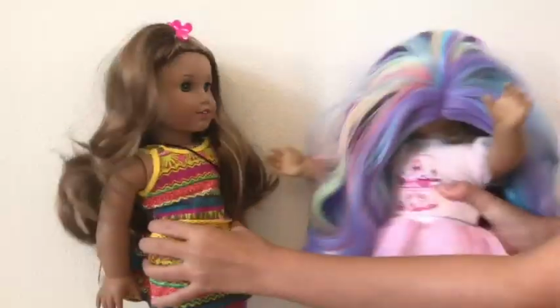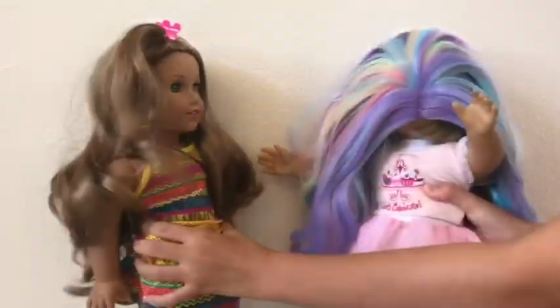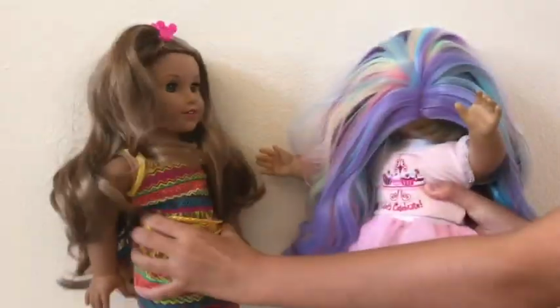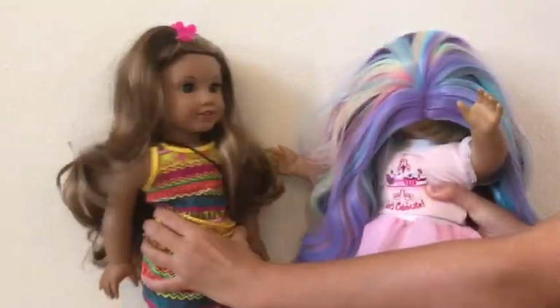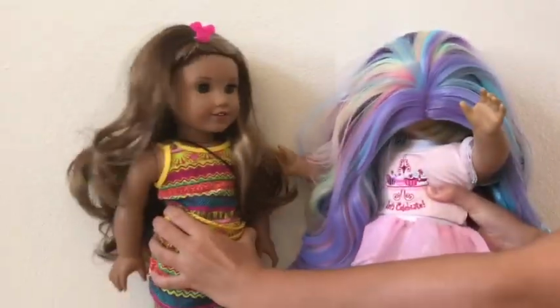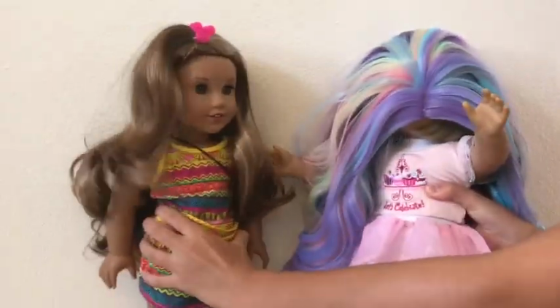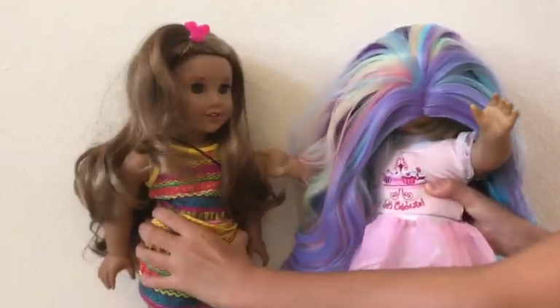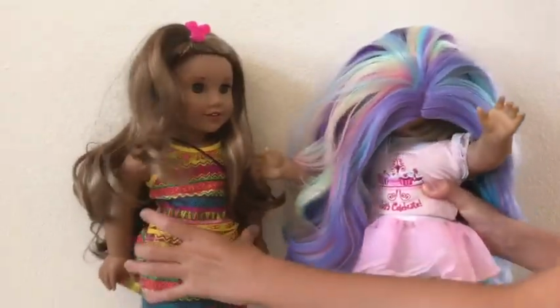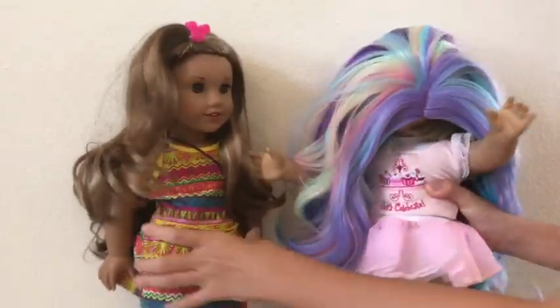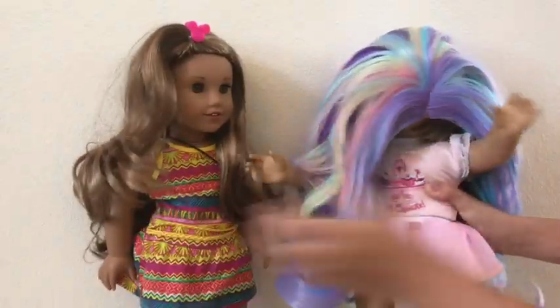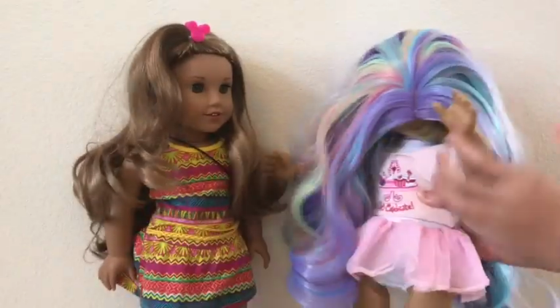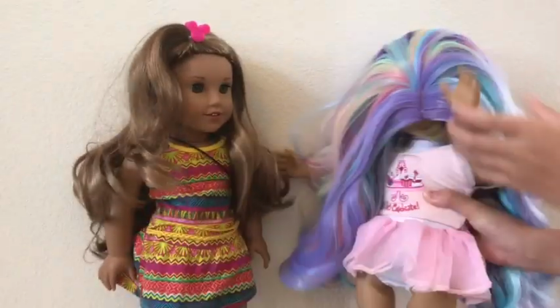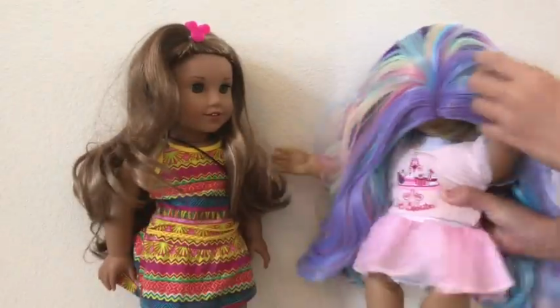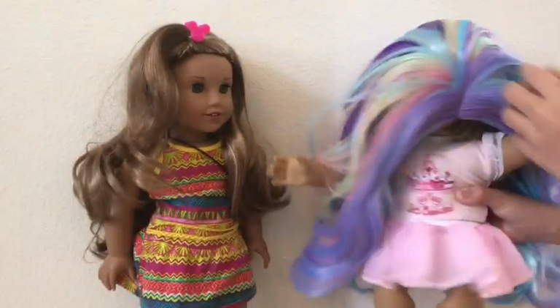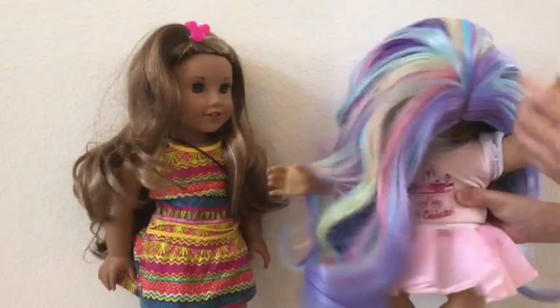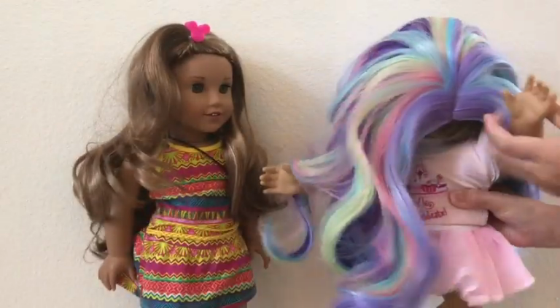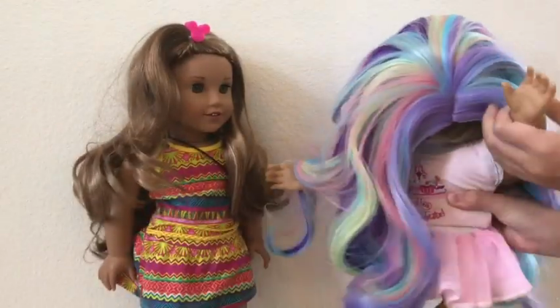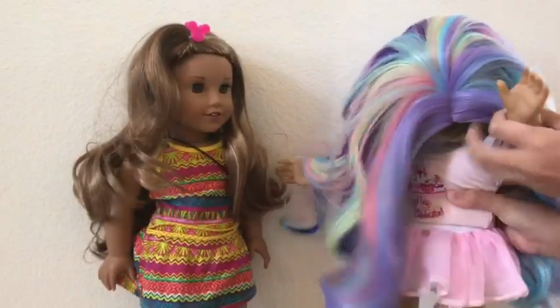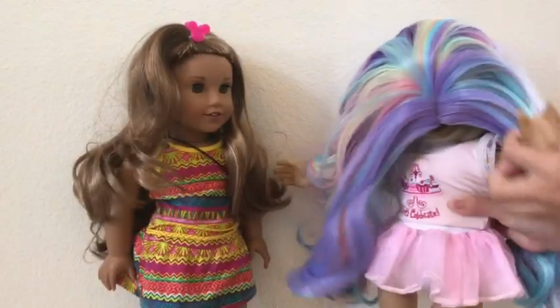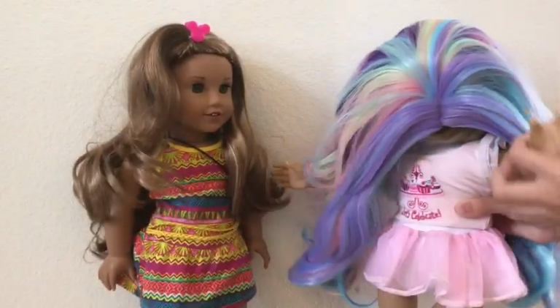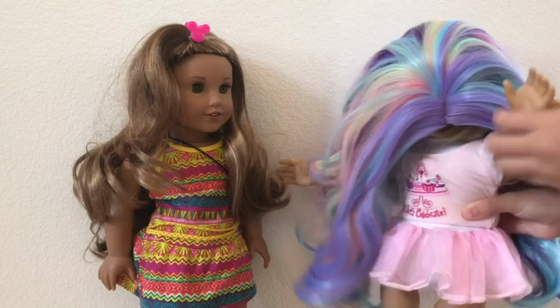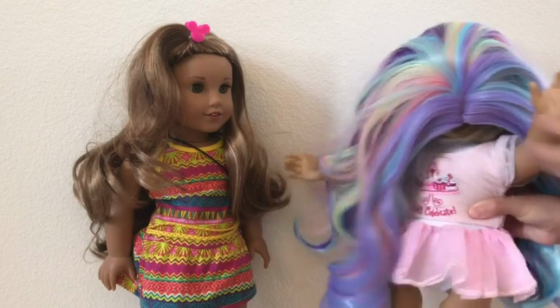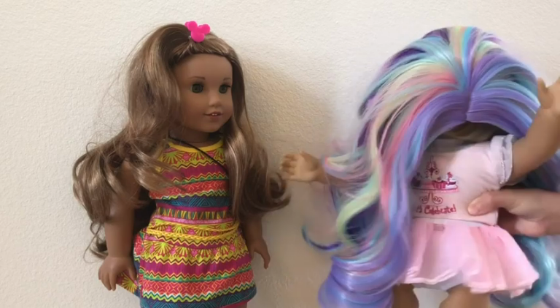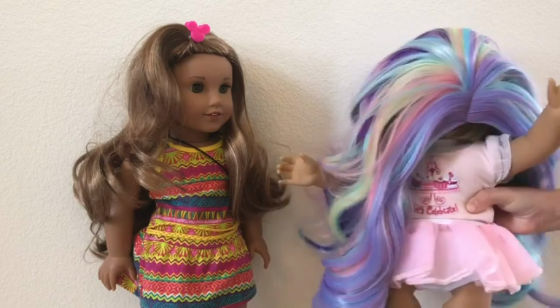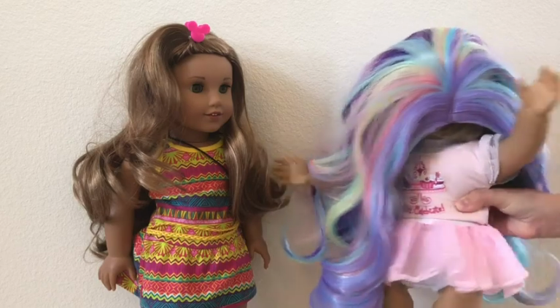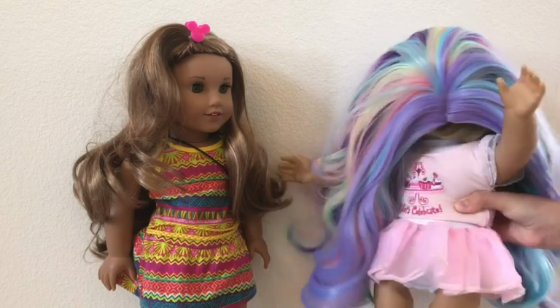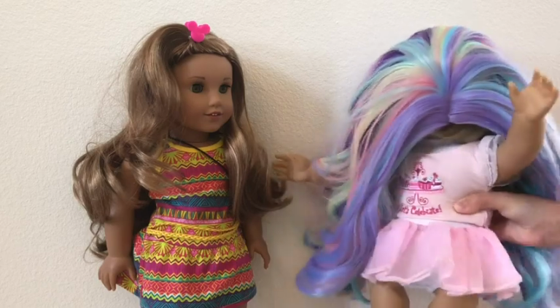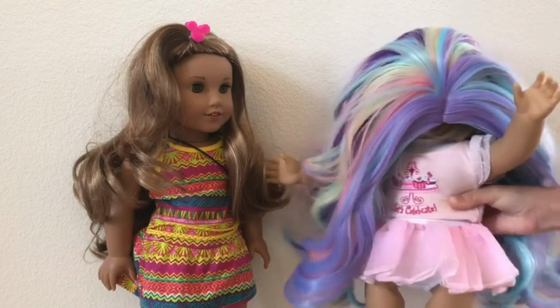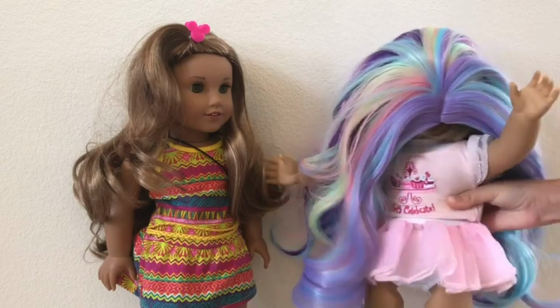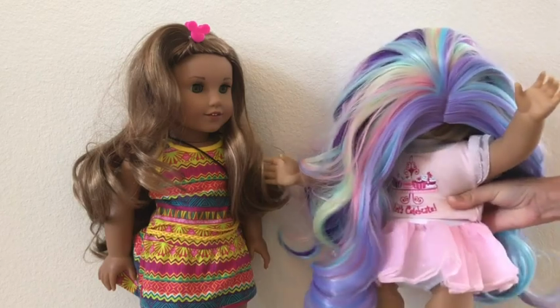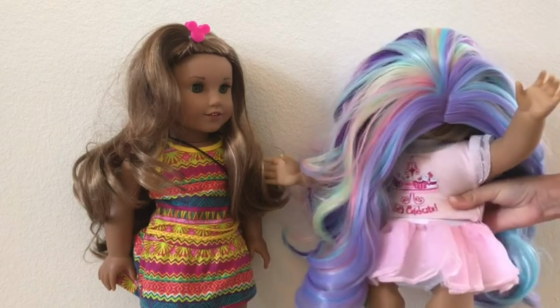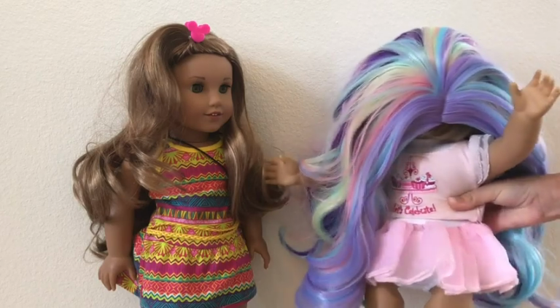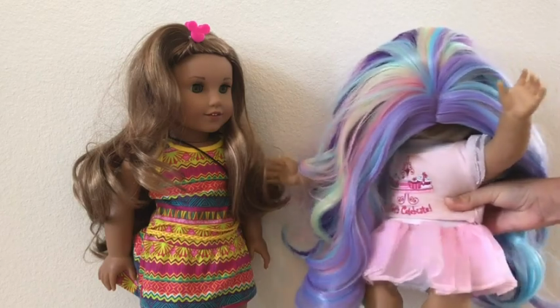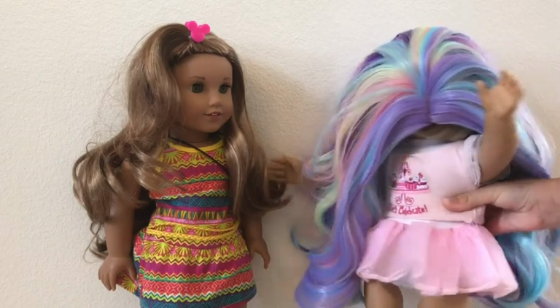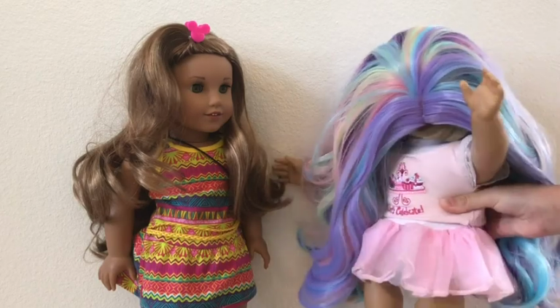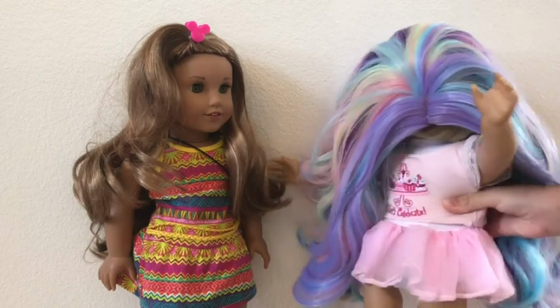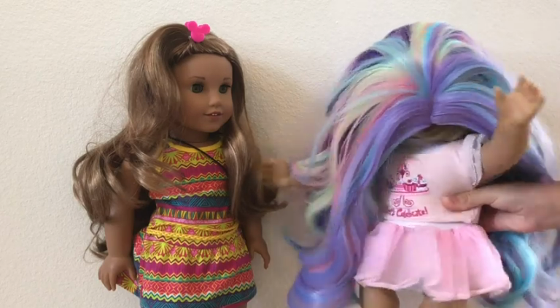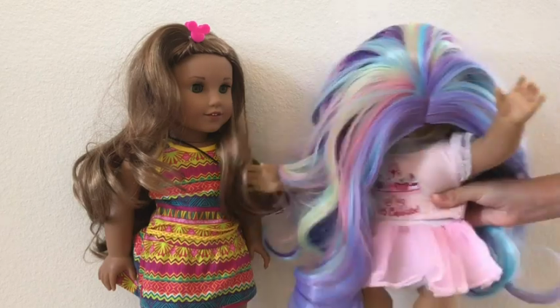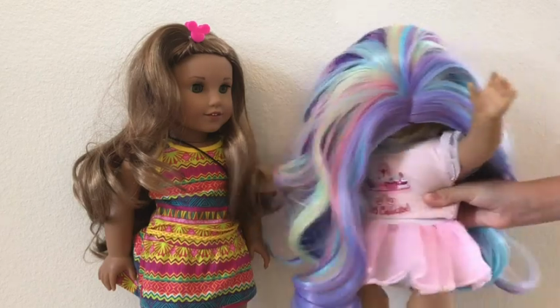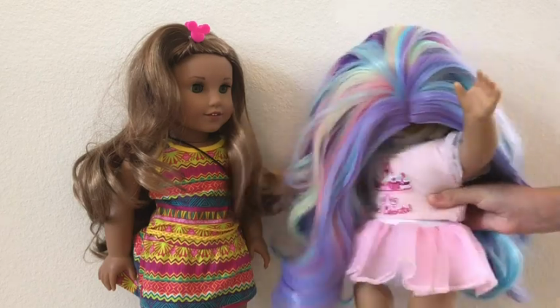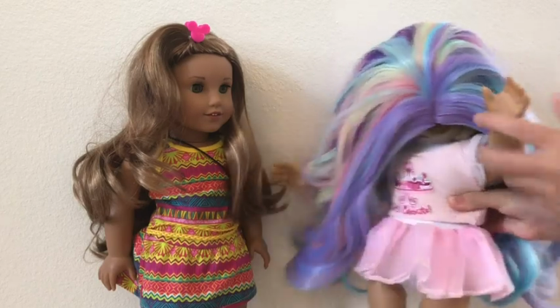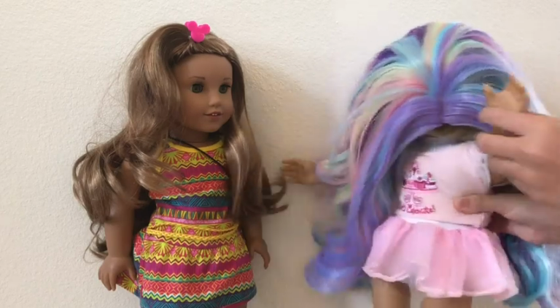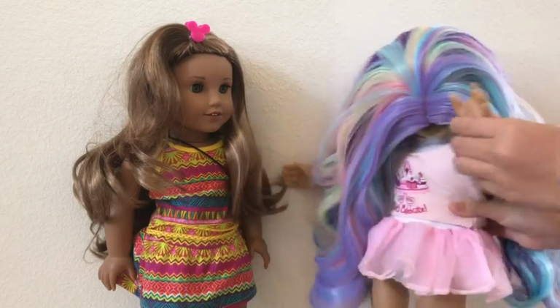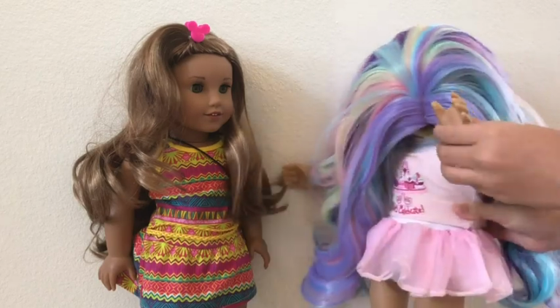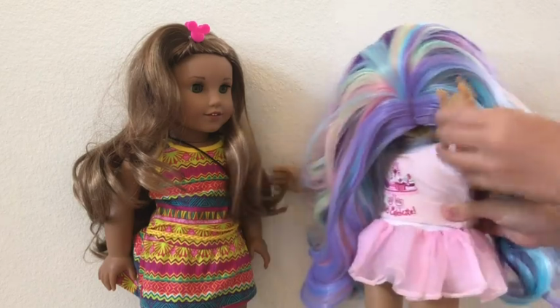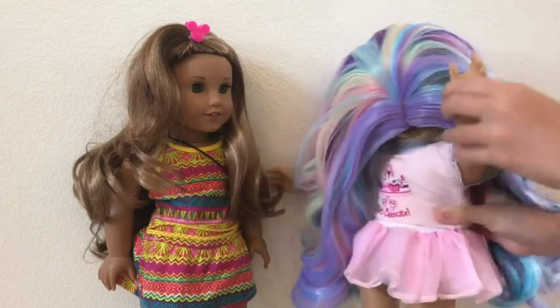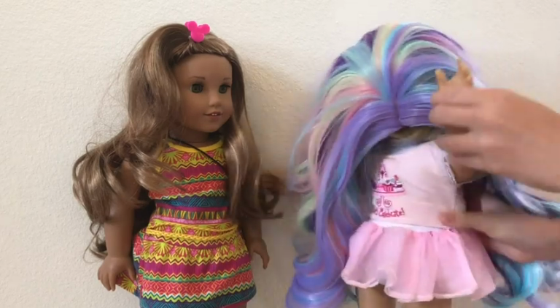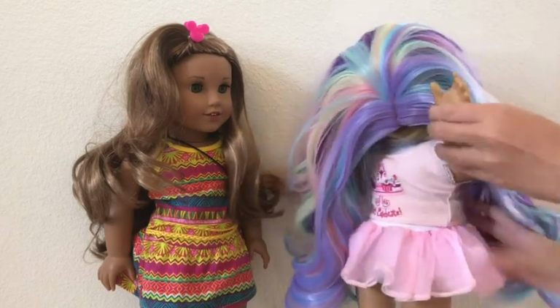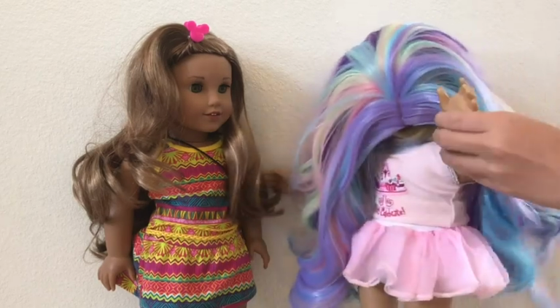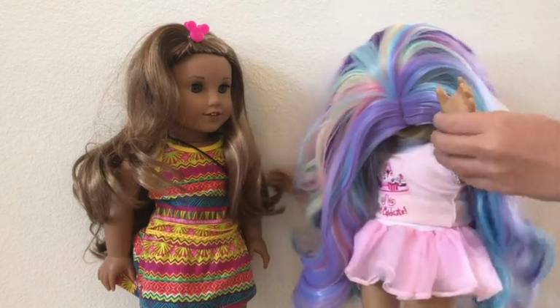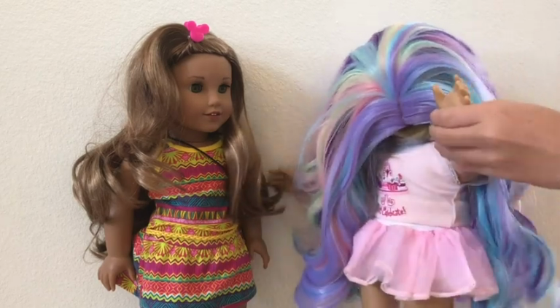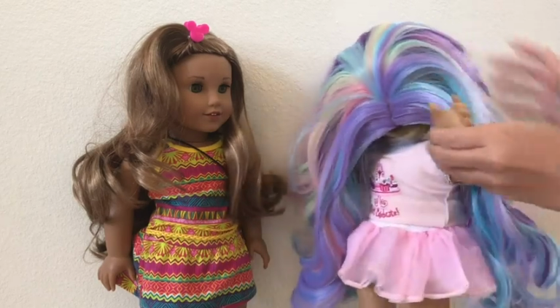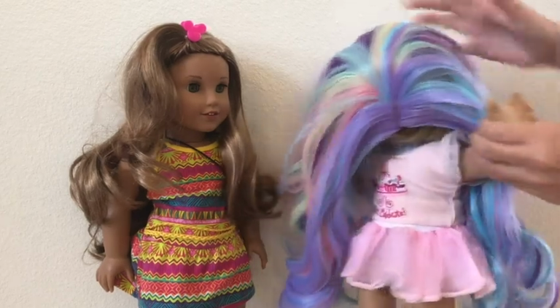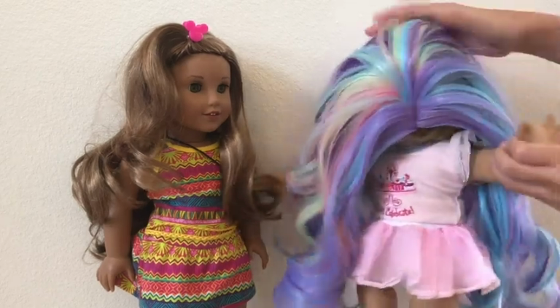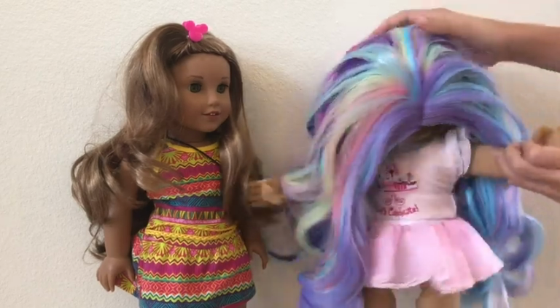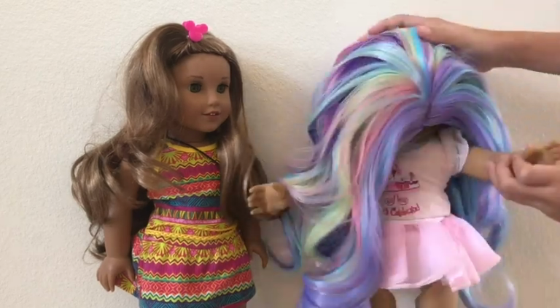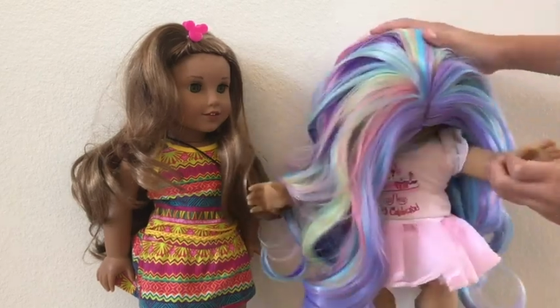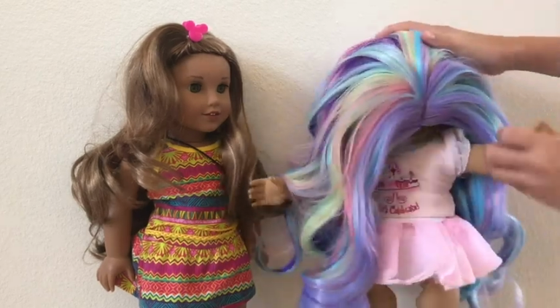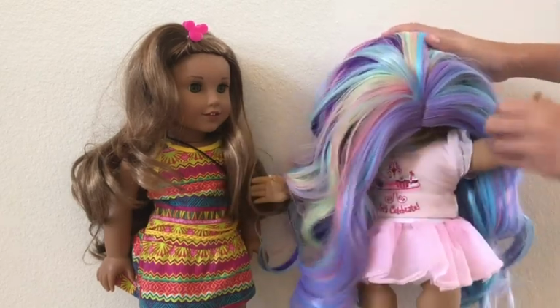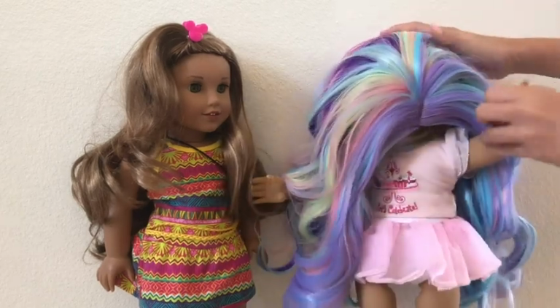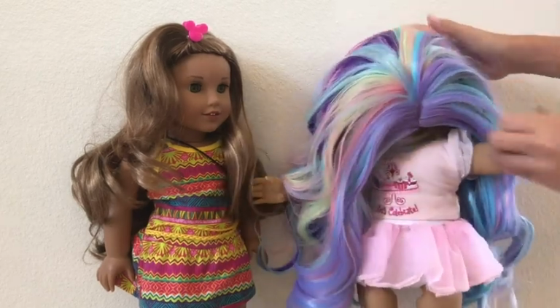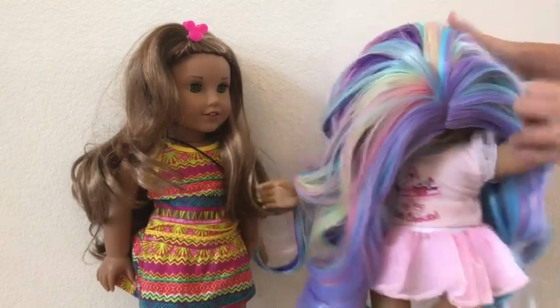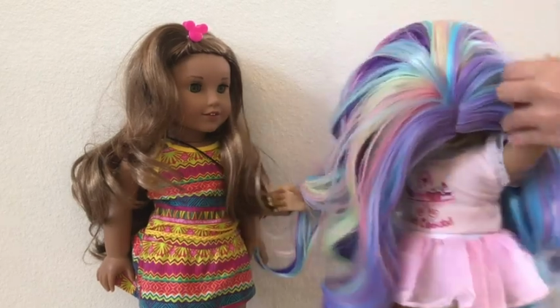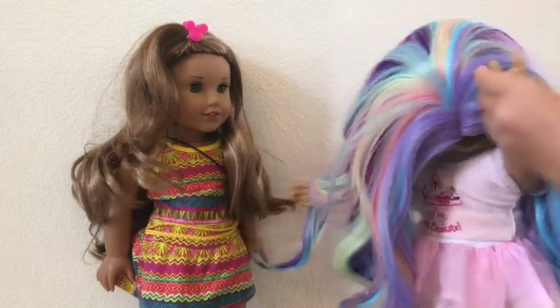Kit! What are you doing? This wig just came in the mail, and I thought I'd try it on, but I put it on wrong and I can't see!